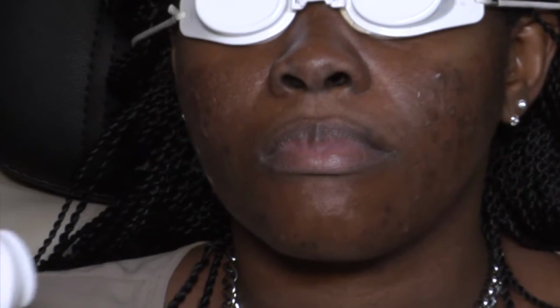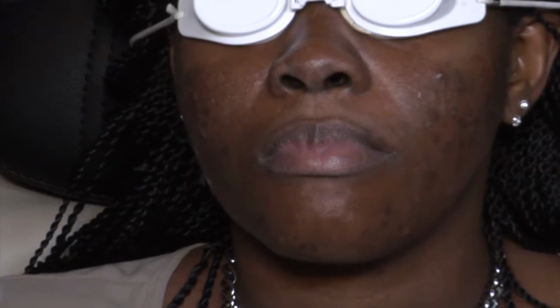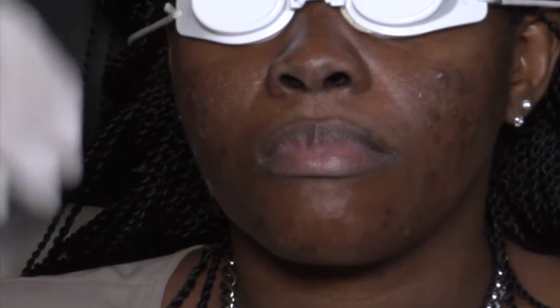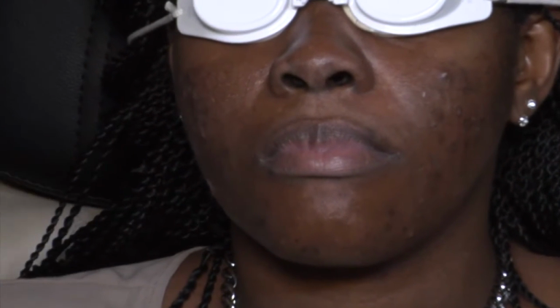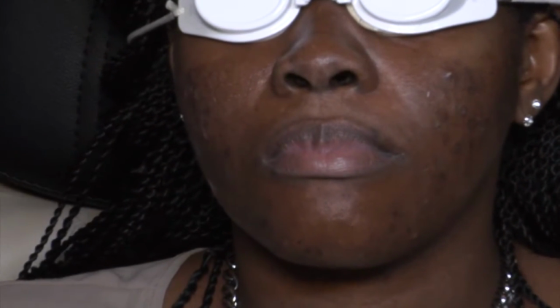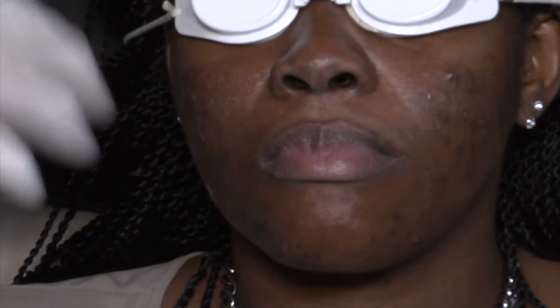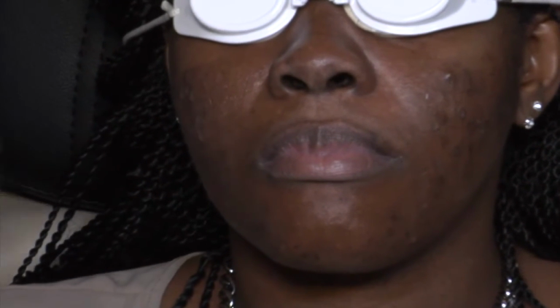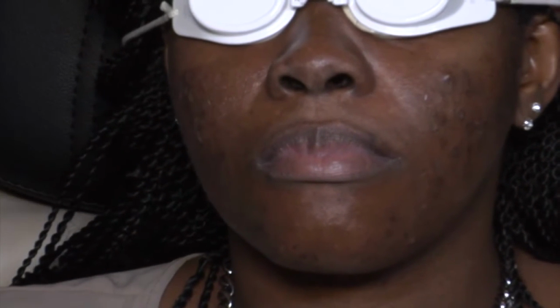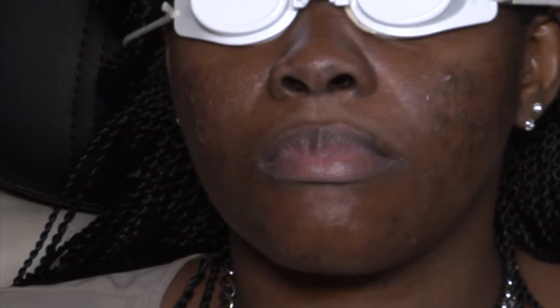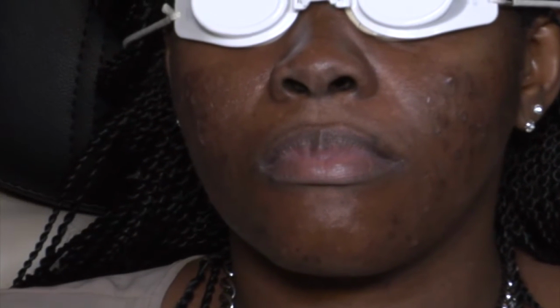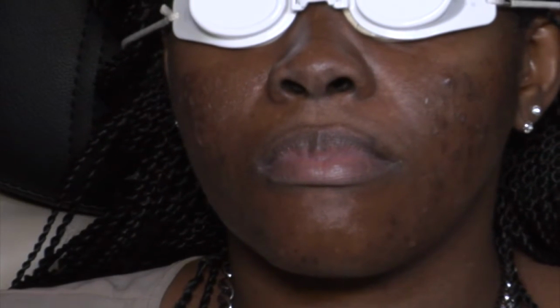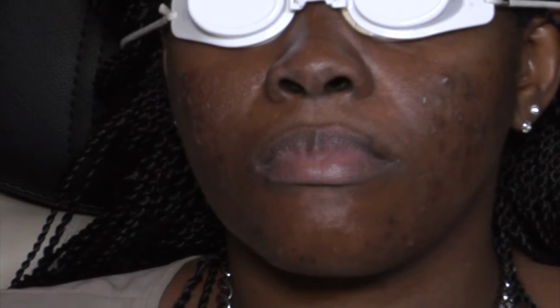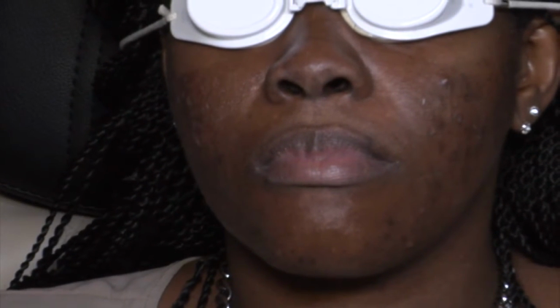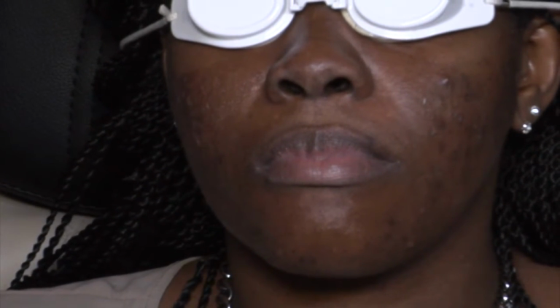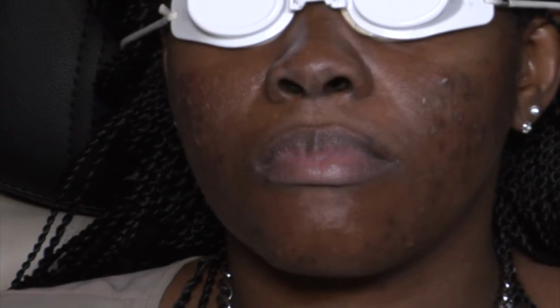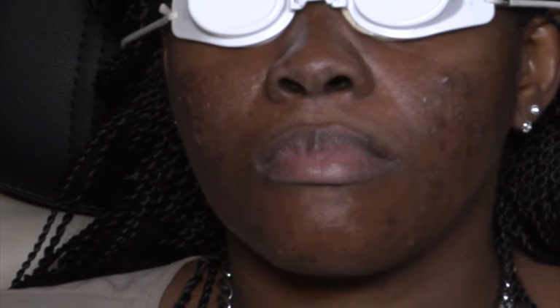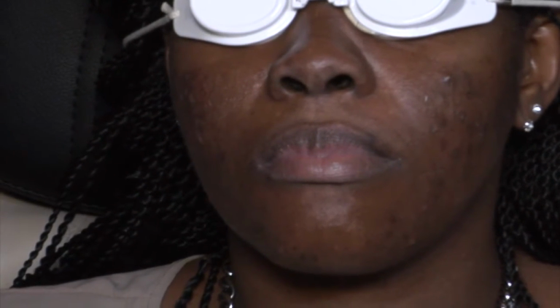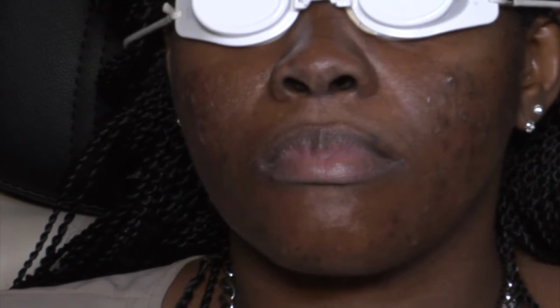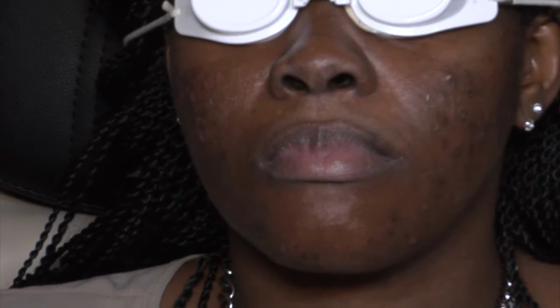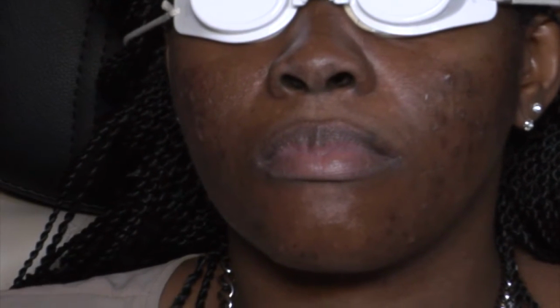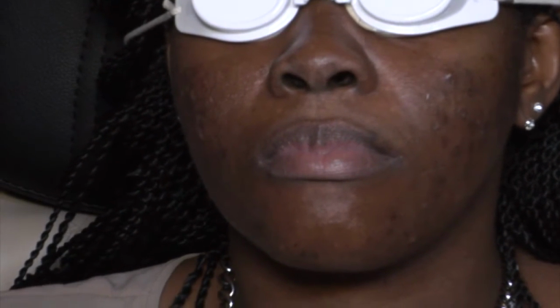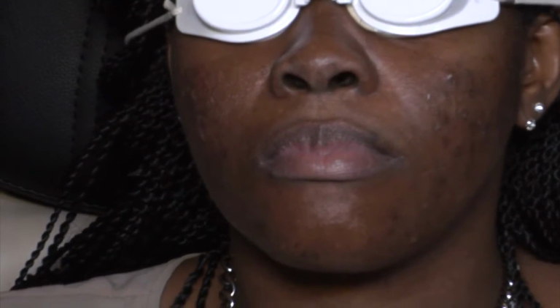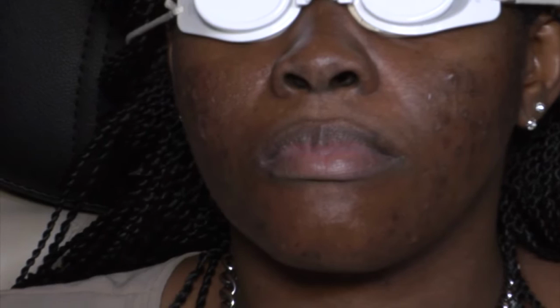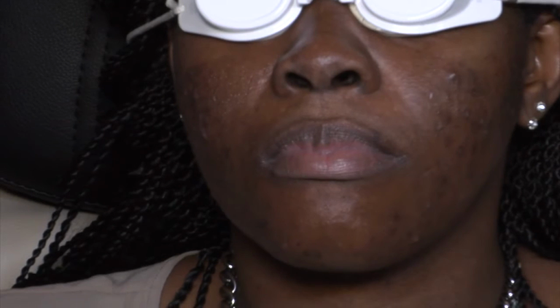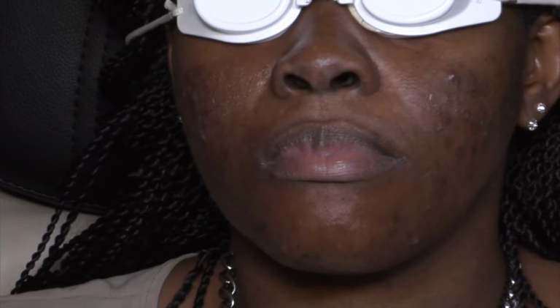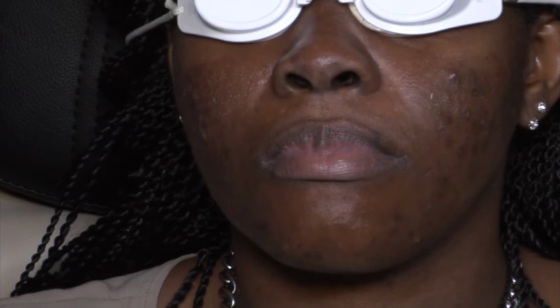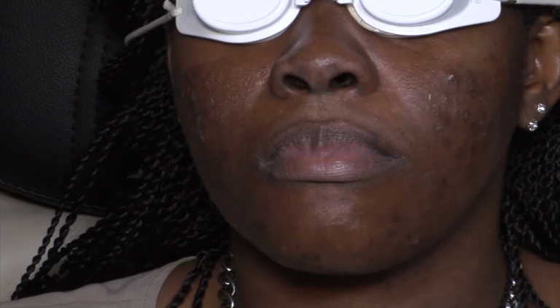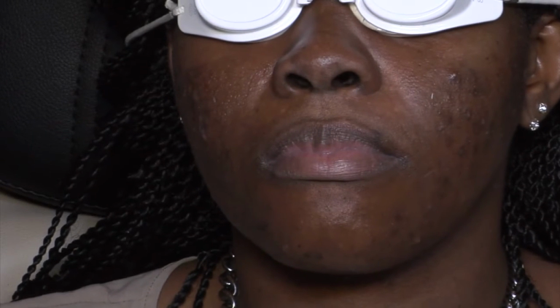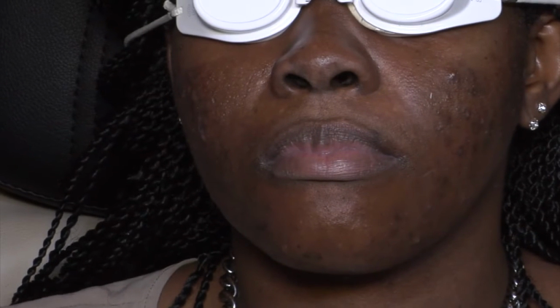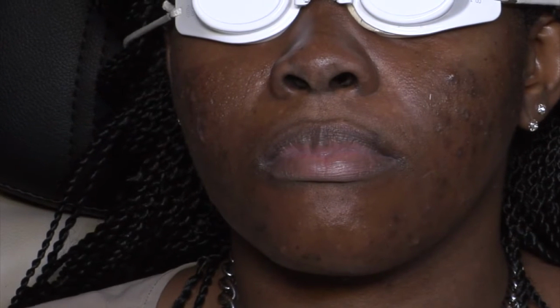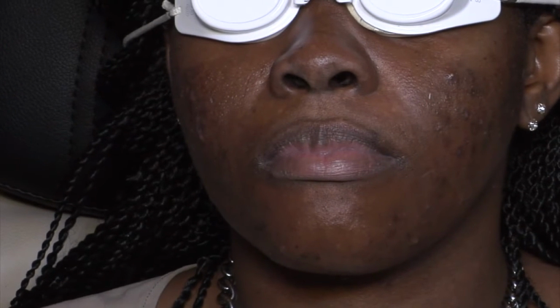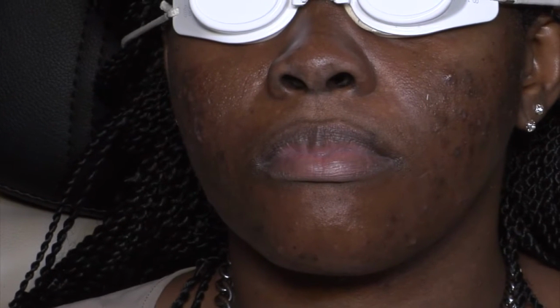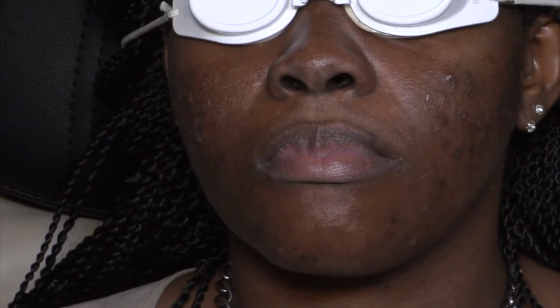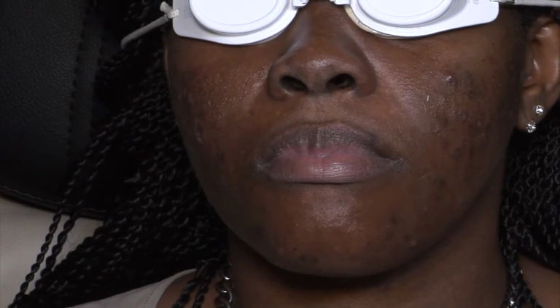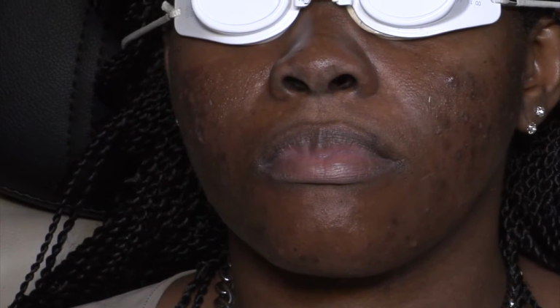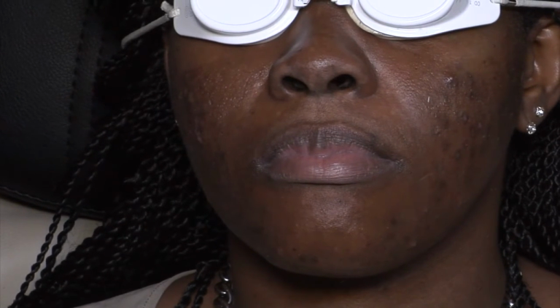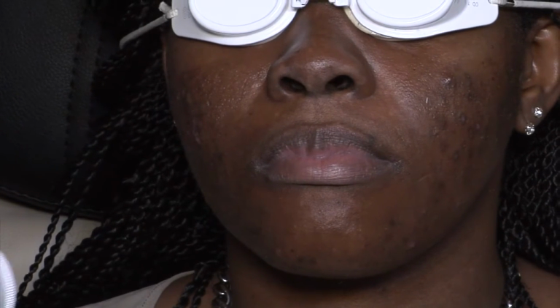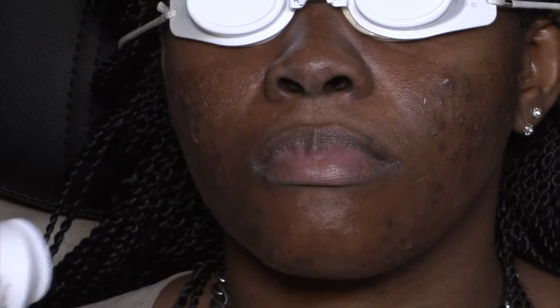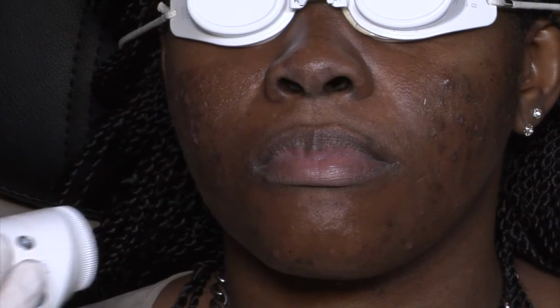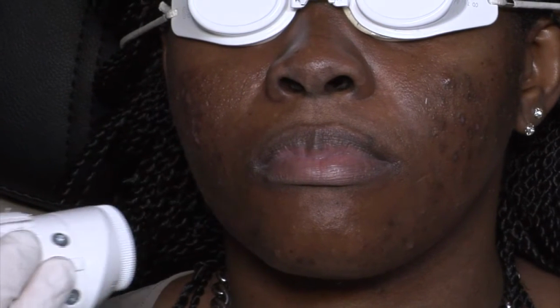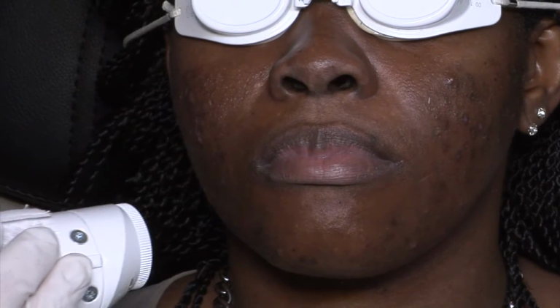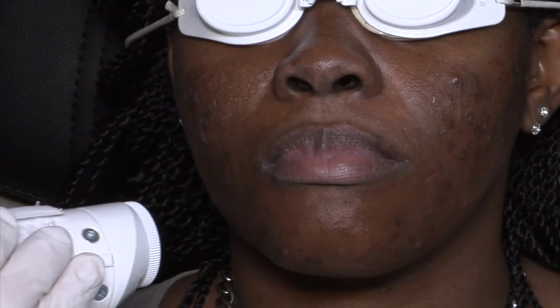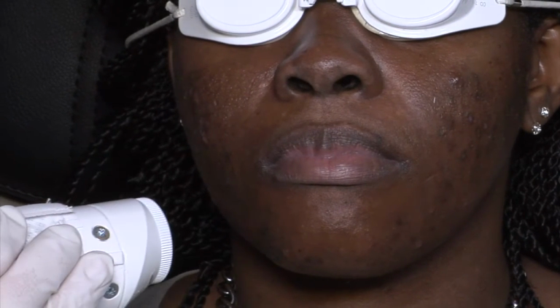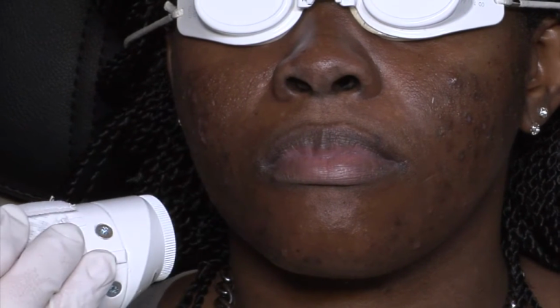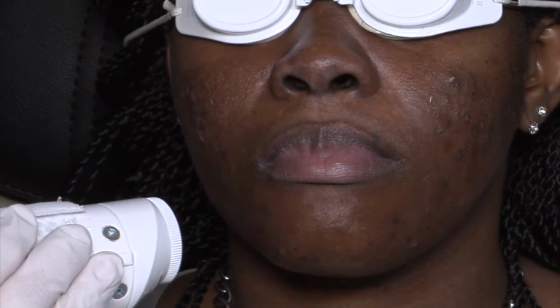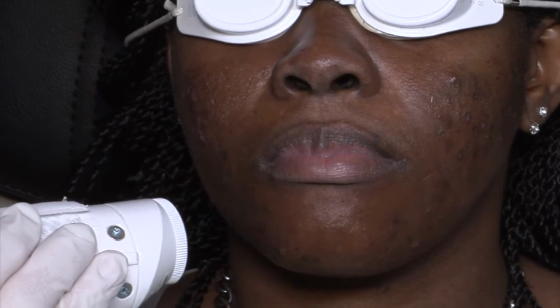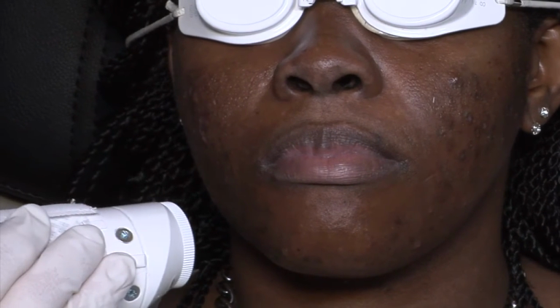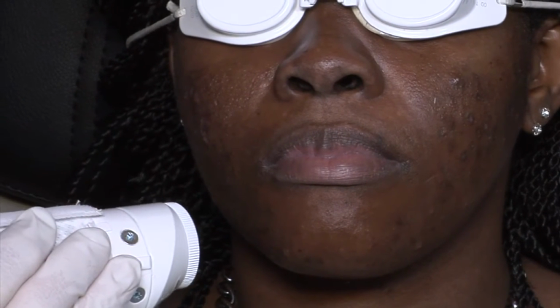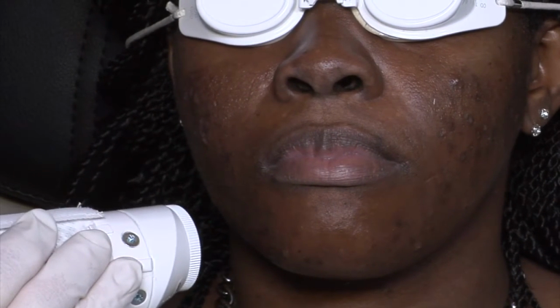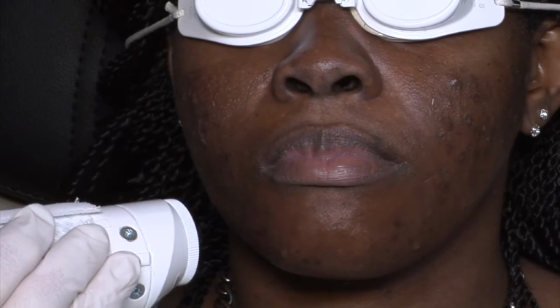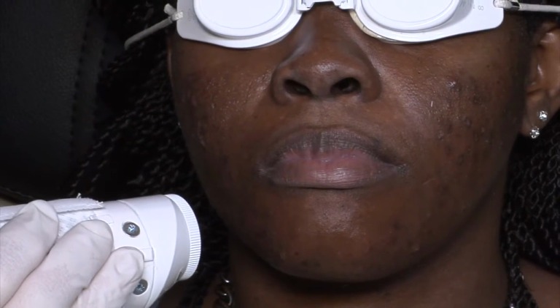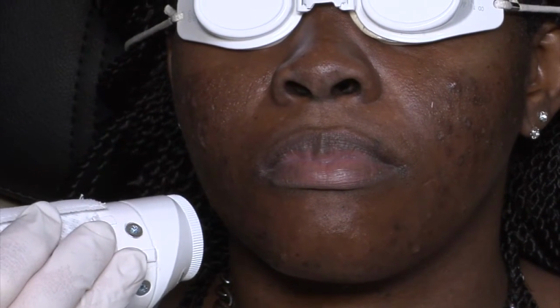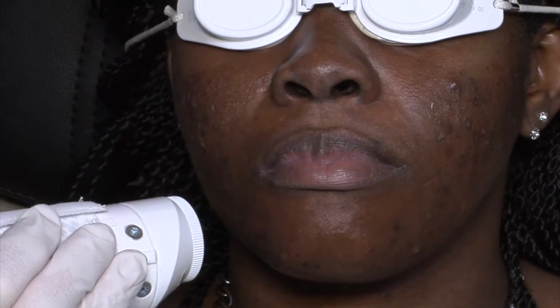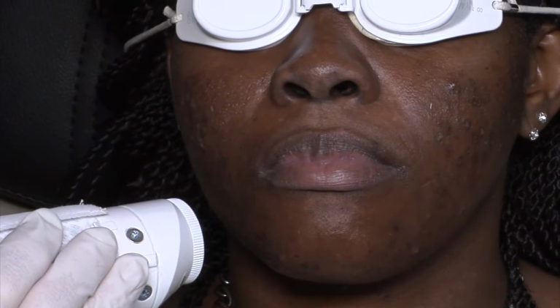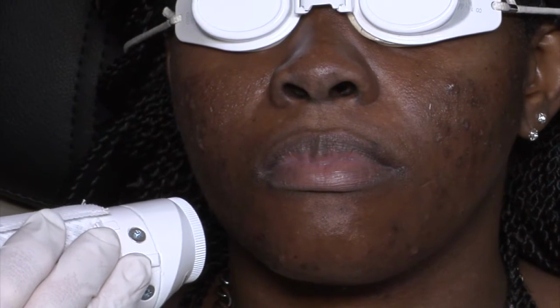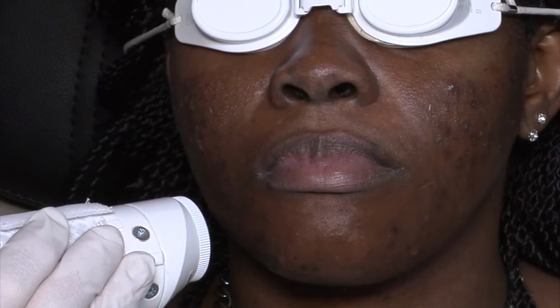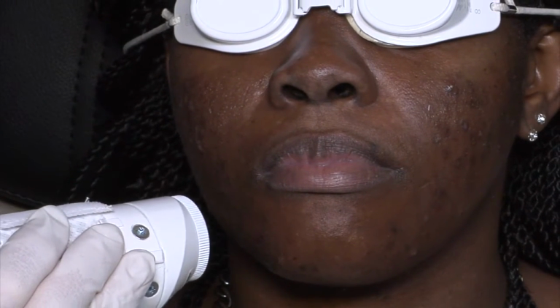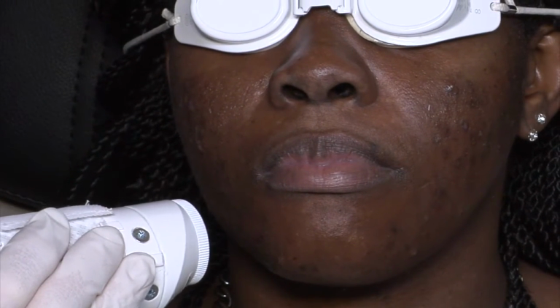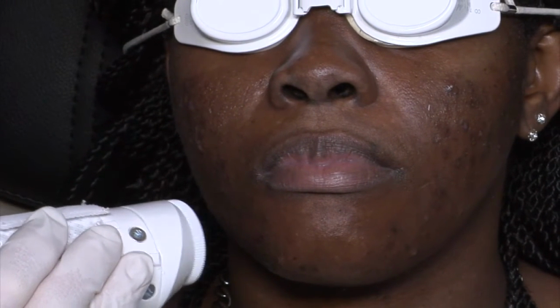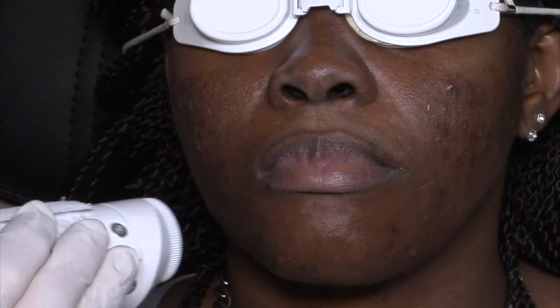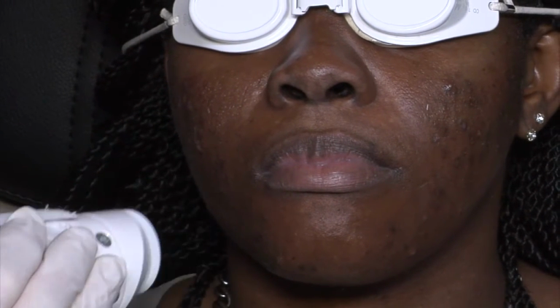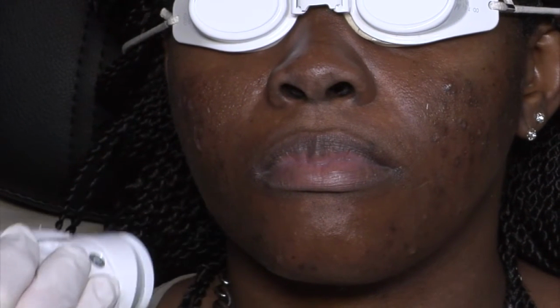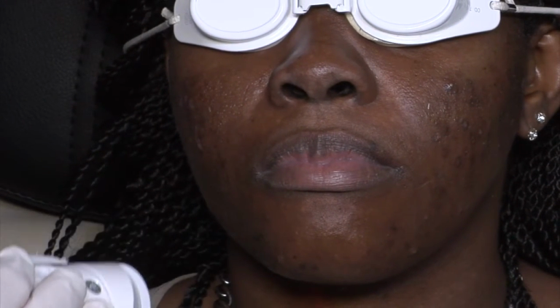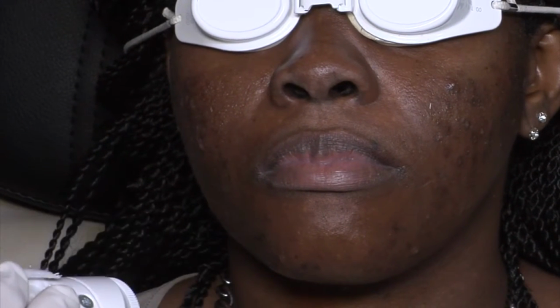The funny part is, I don't know if you can see it, but there's almost a perception of a little bit of smoke. Those are actually little hairs that are getting singed.